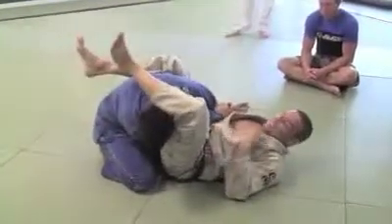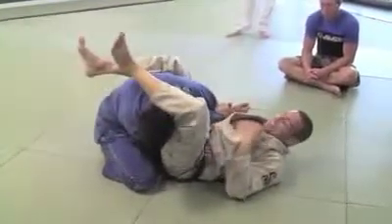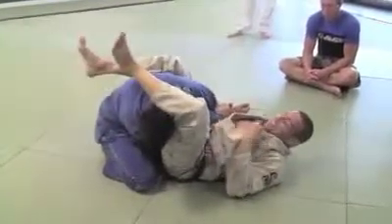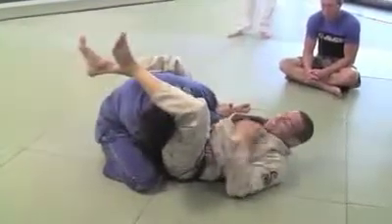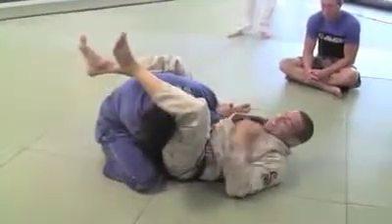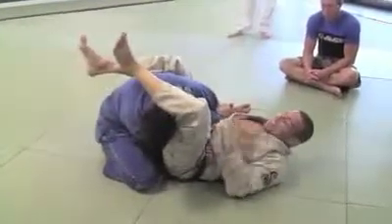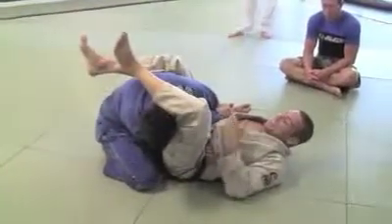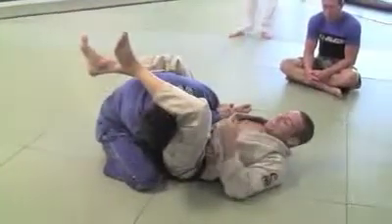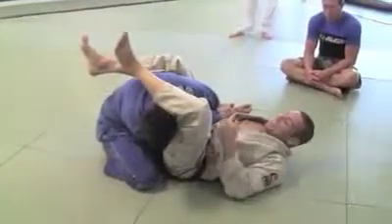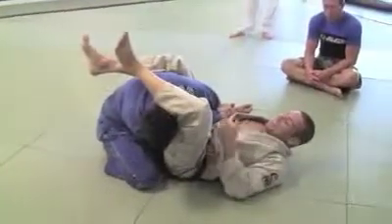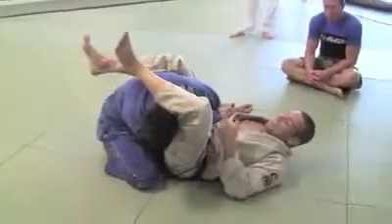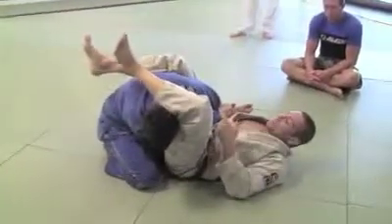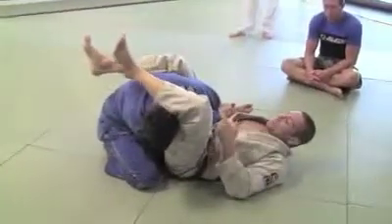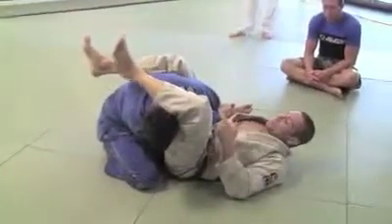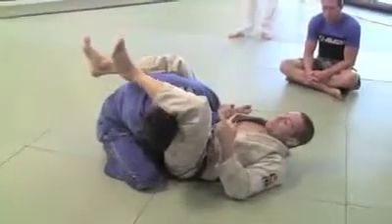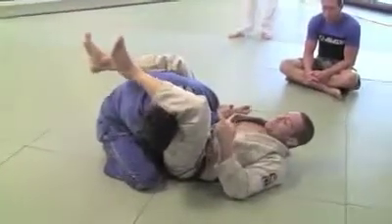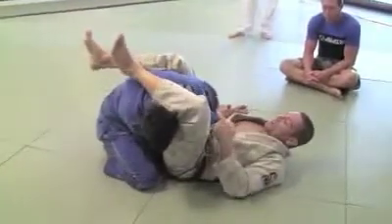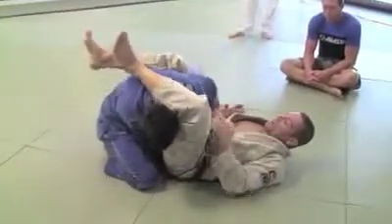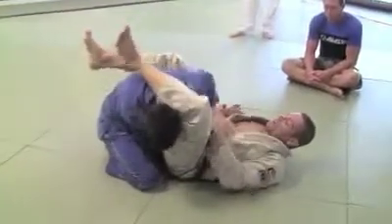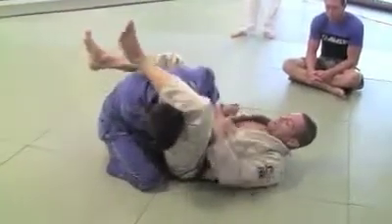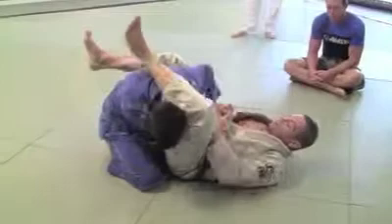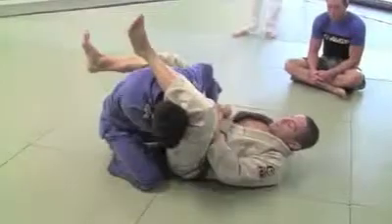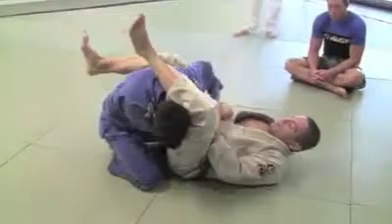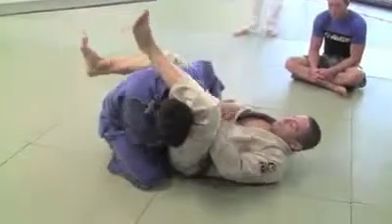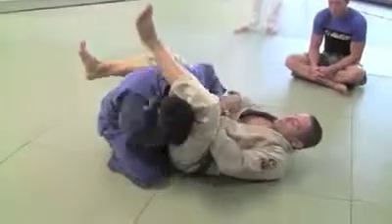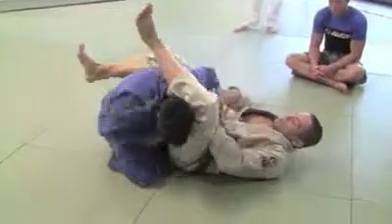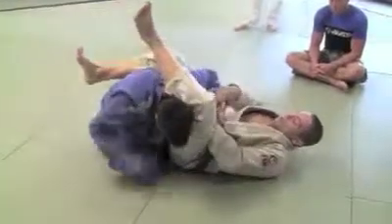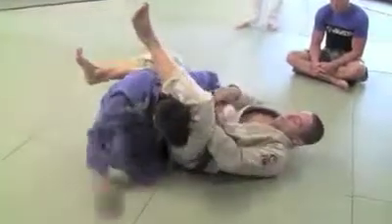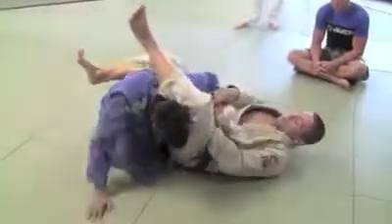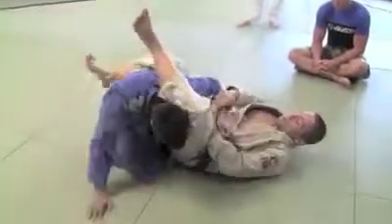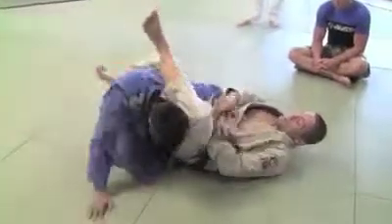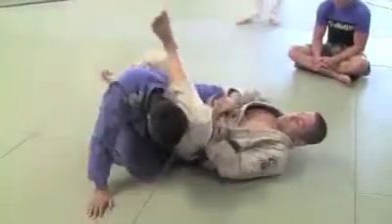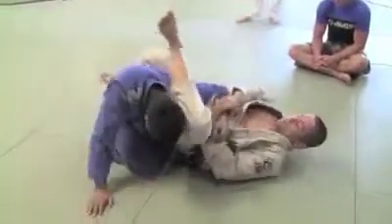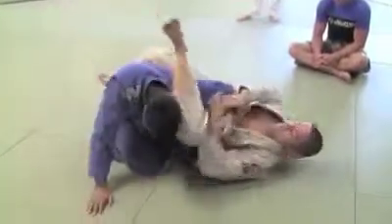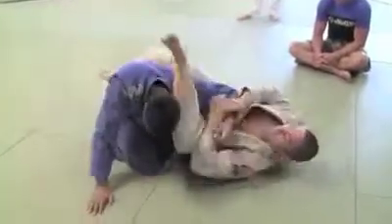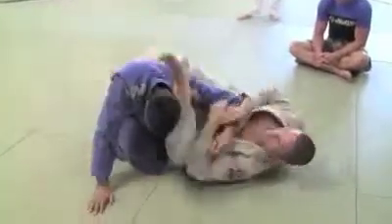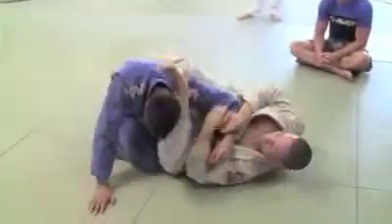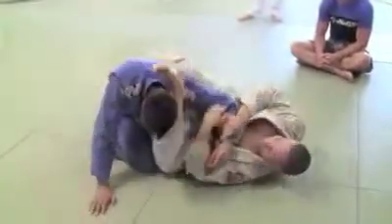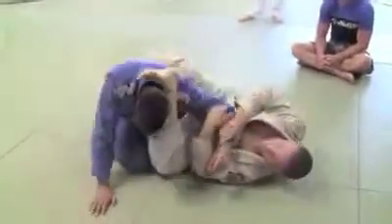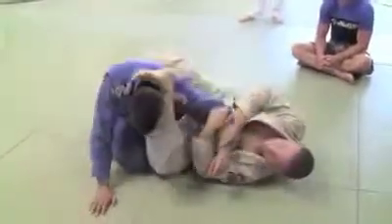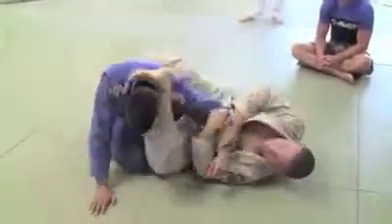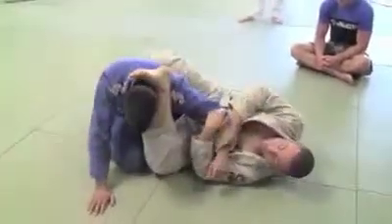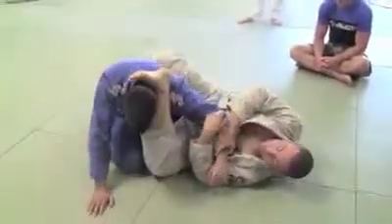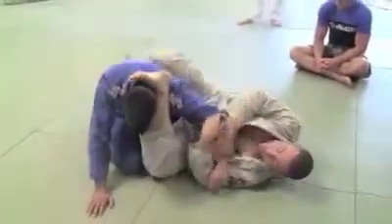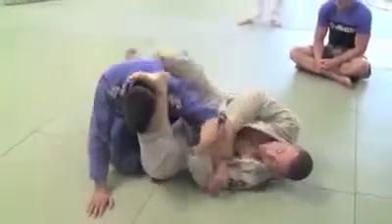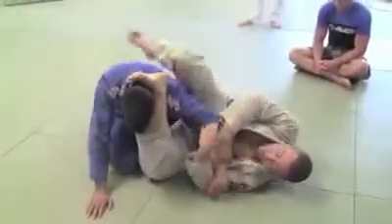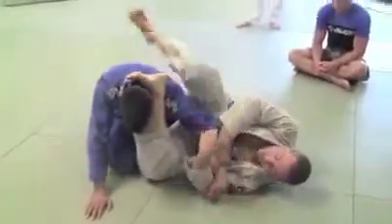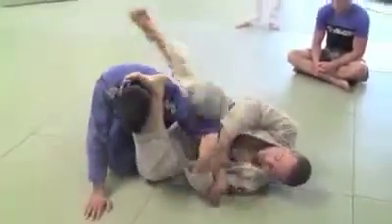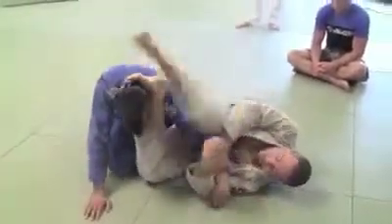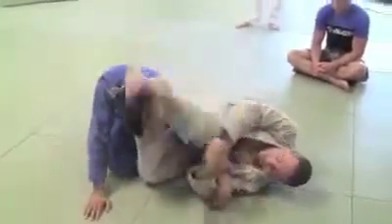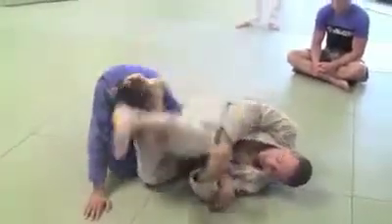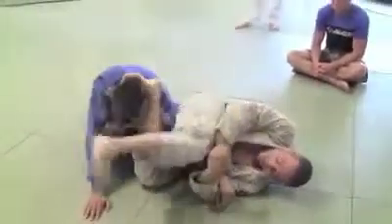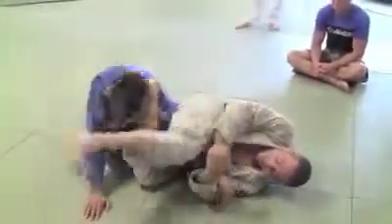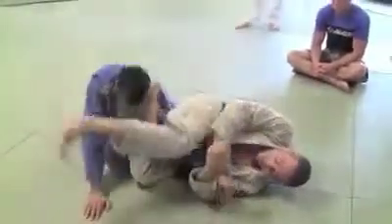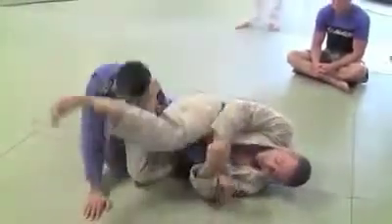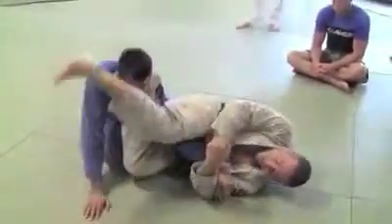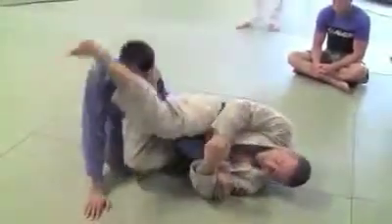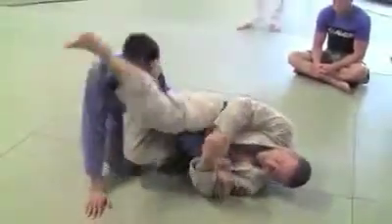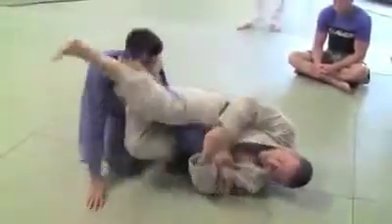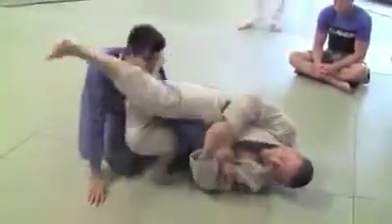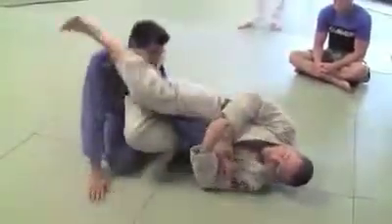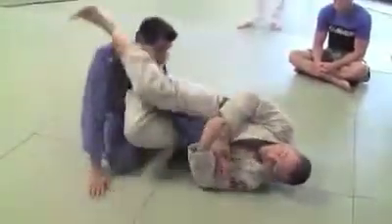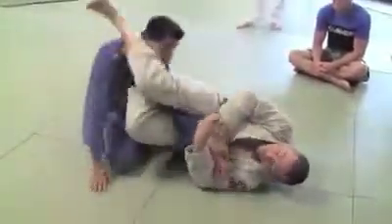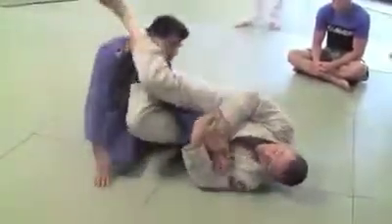Now this guy goes and pulls his arm out. As soon as he pulls his arm out, I'm turning my chin in and I get the other leg over.